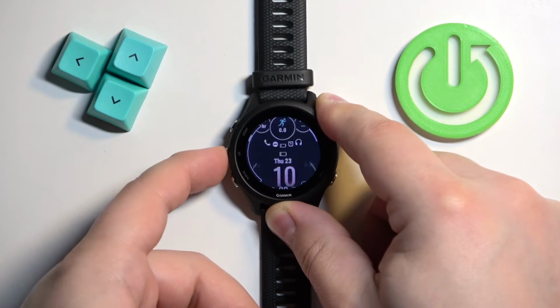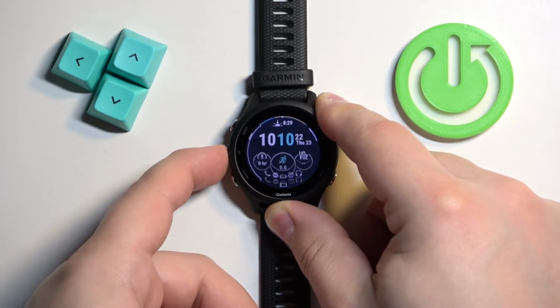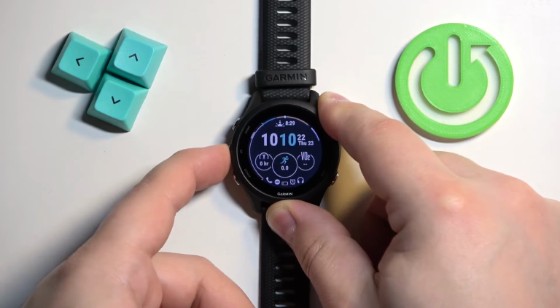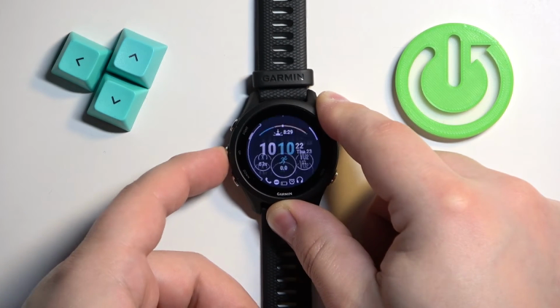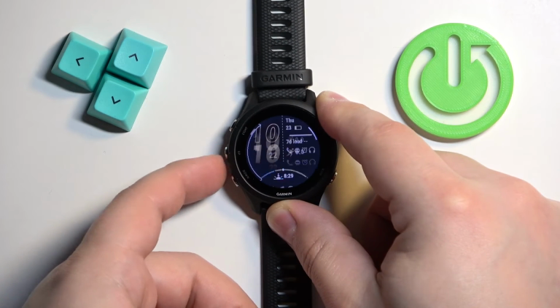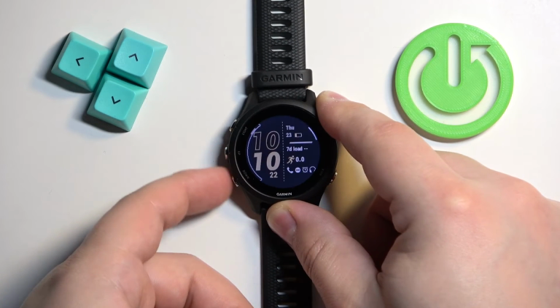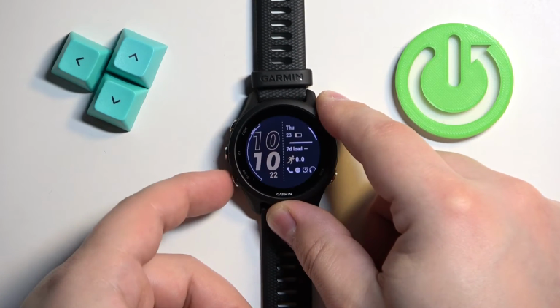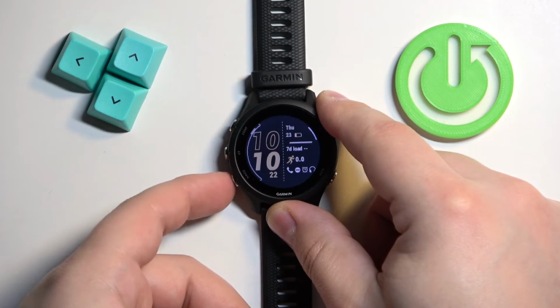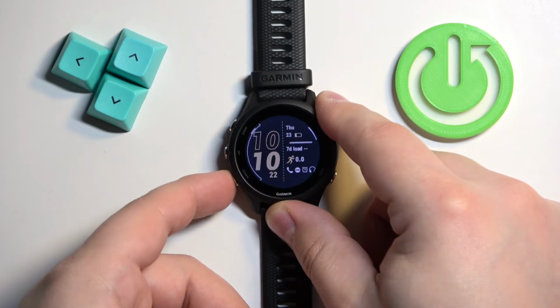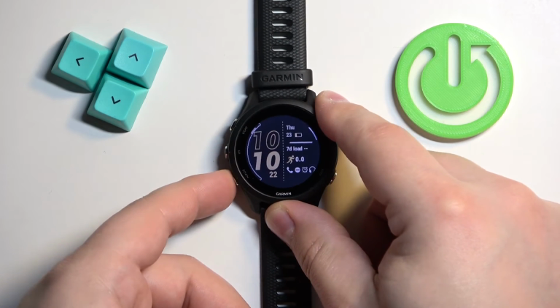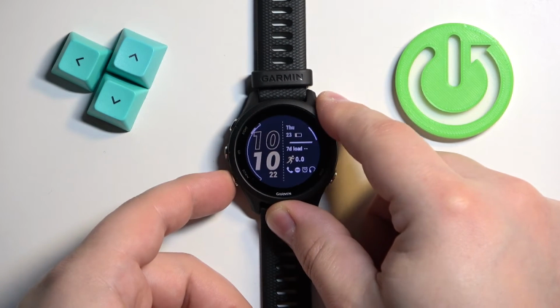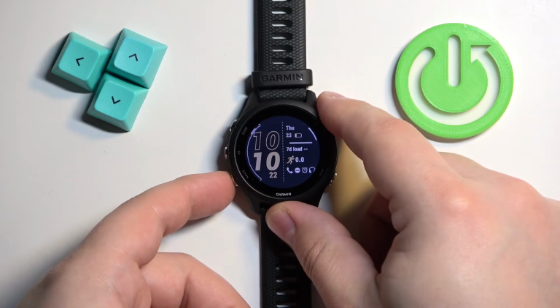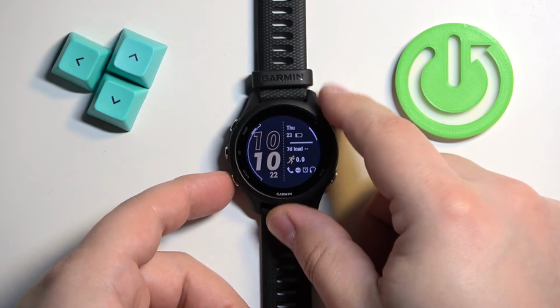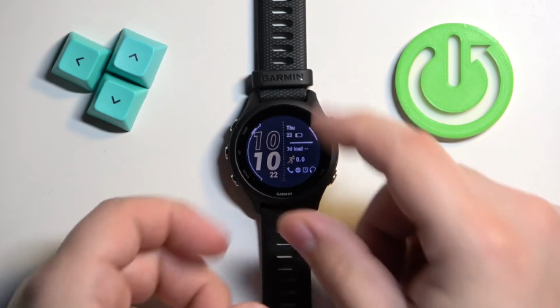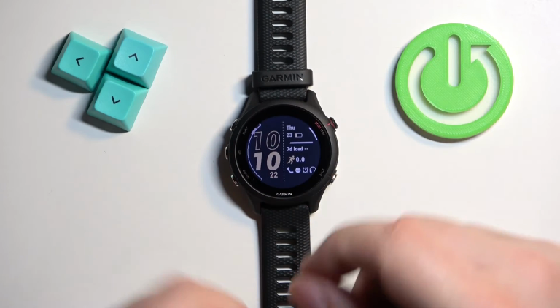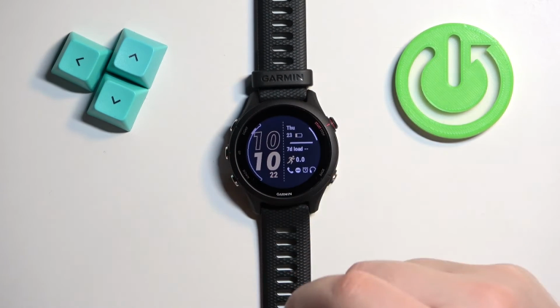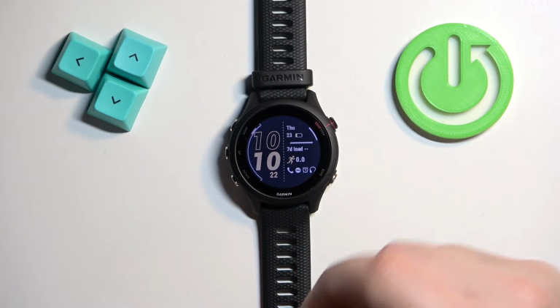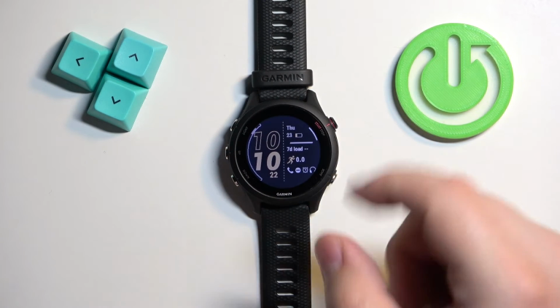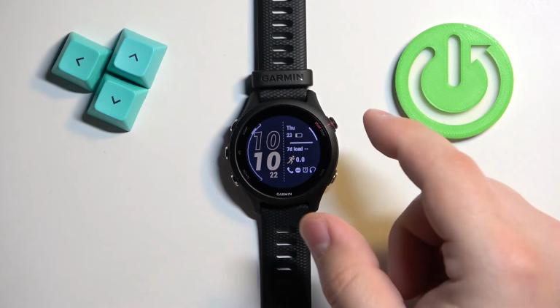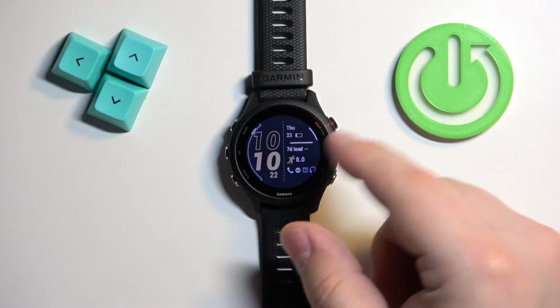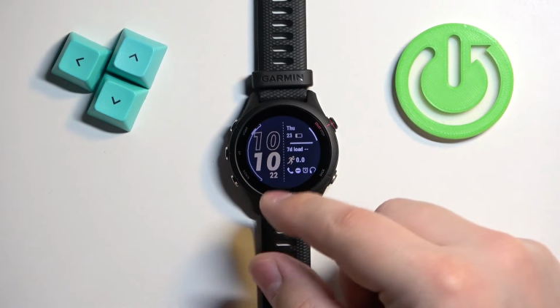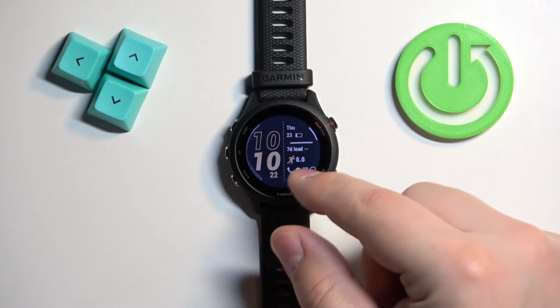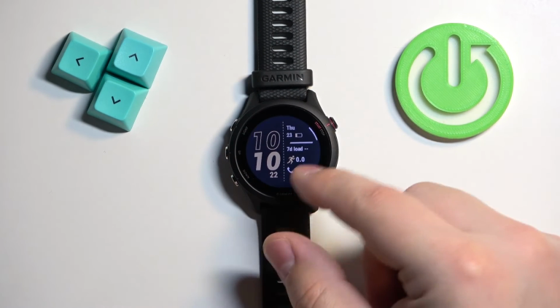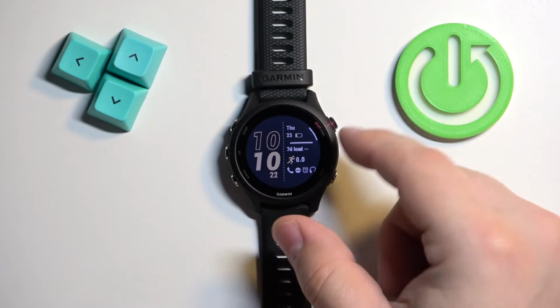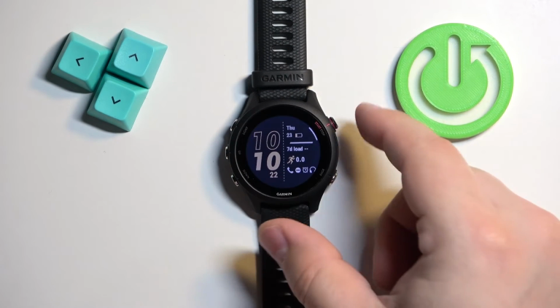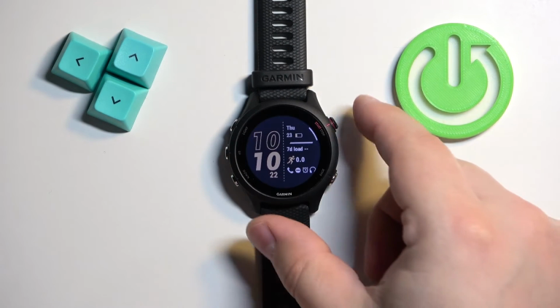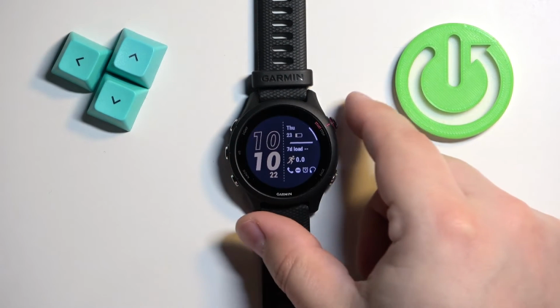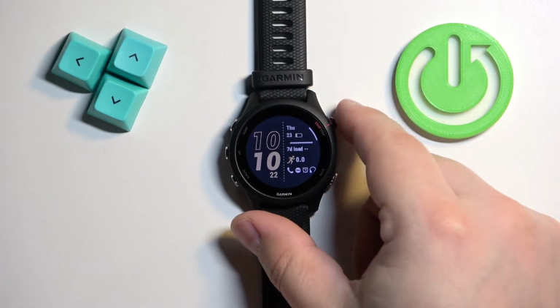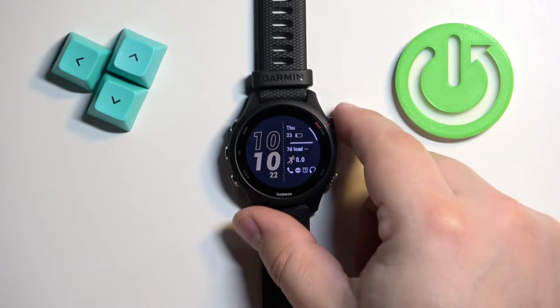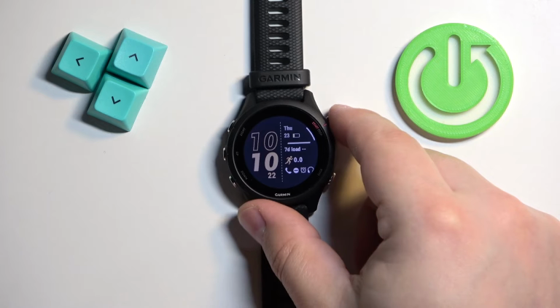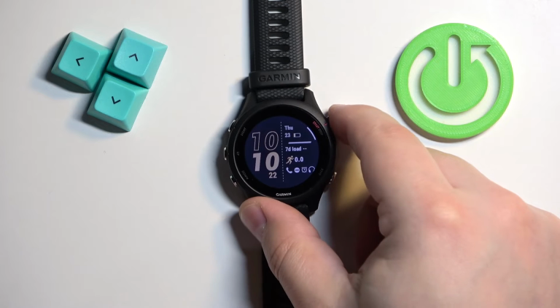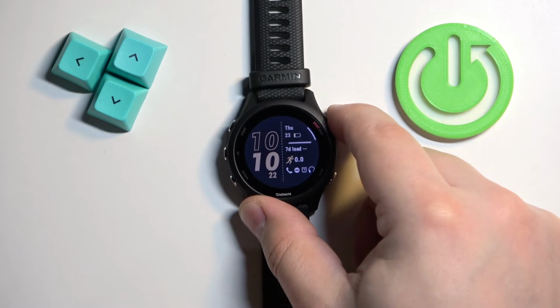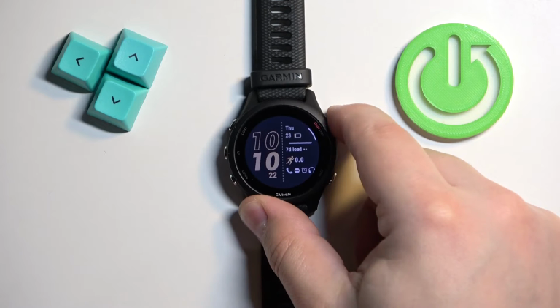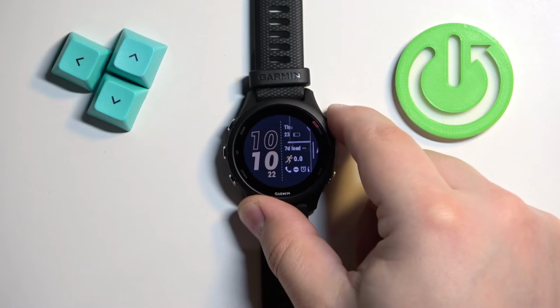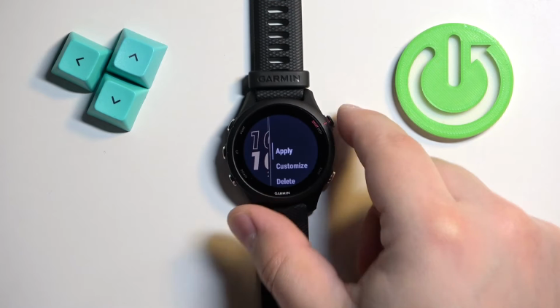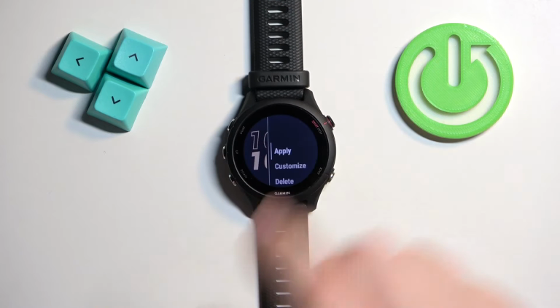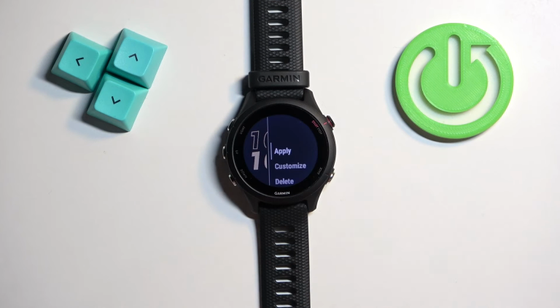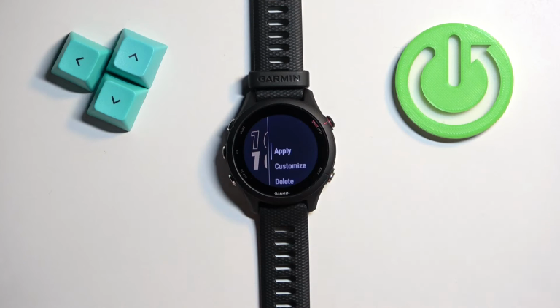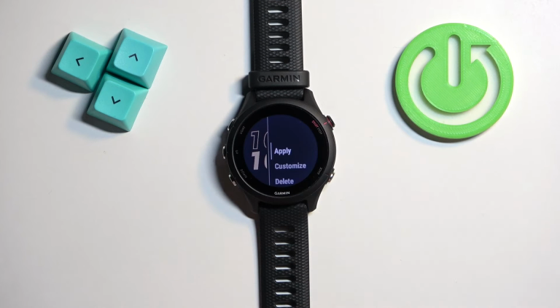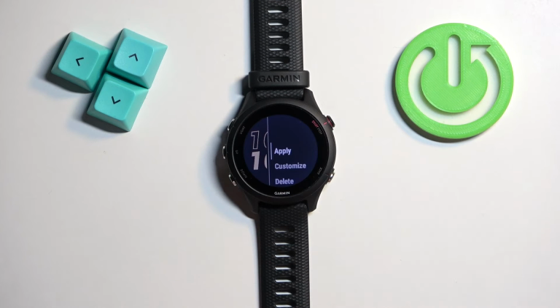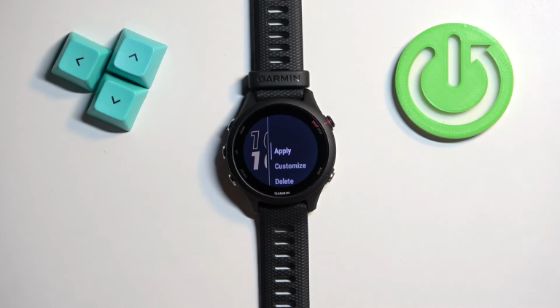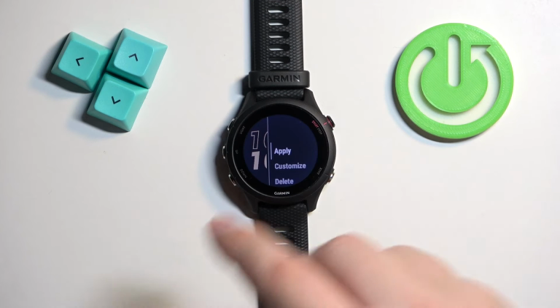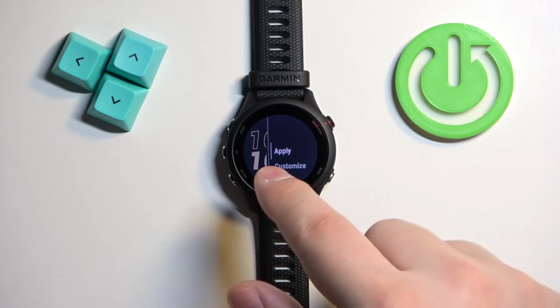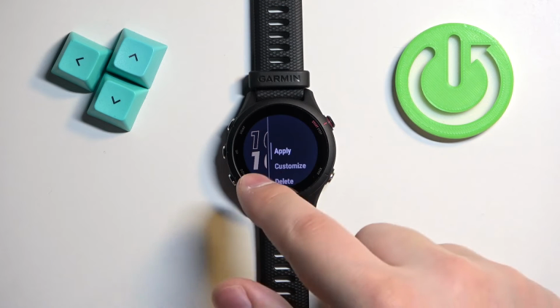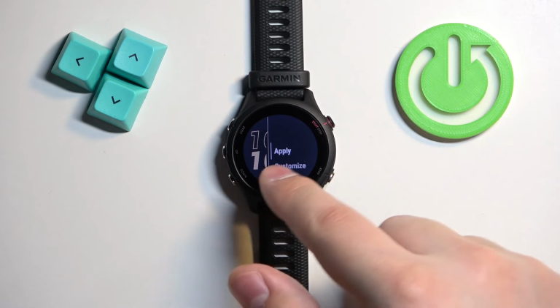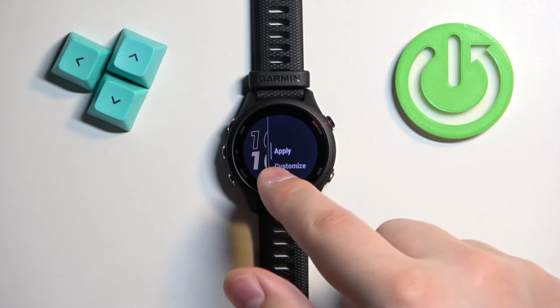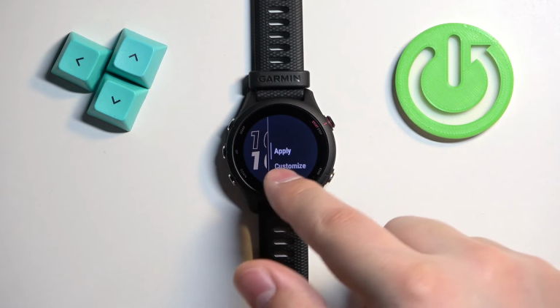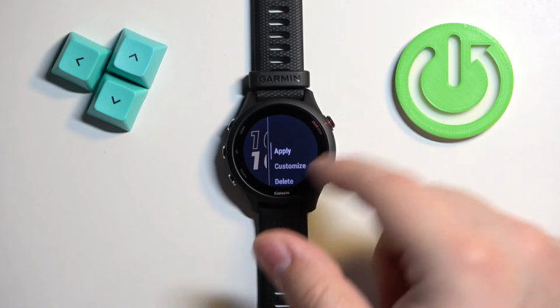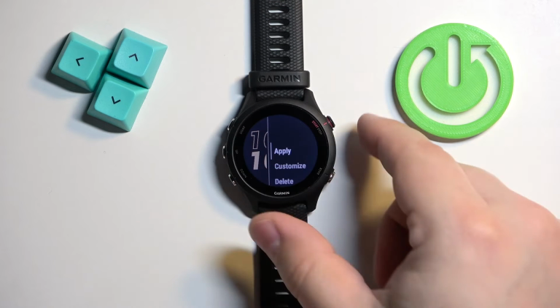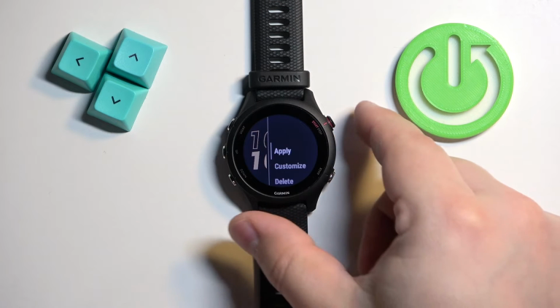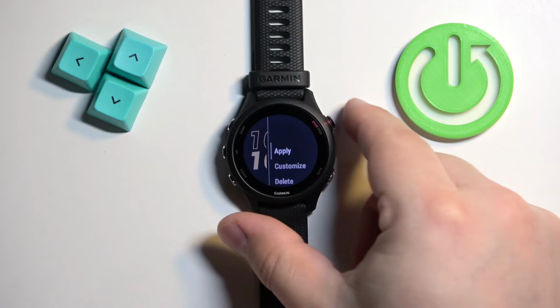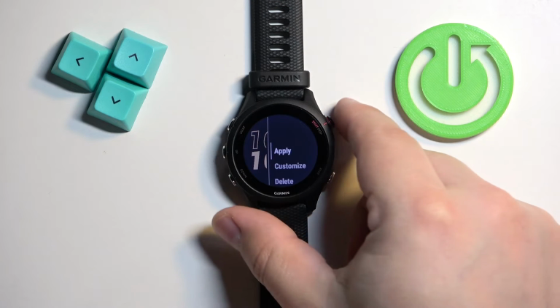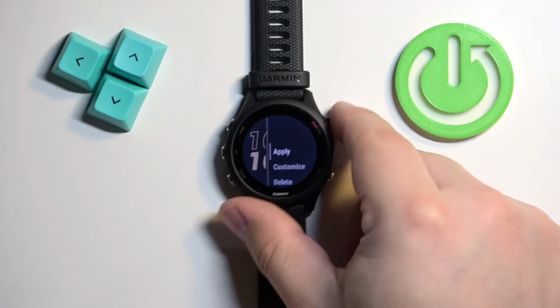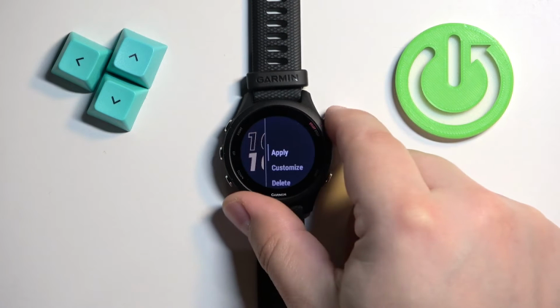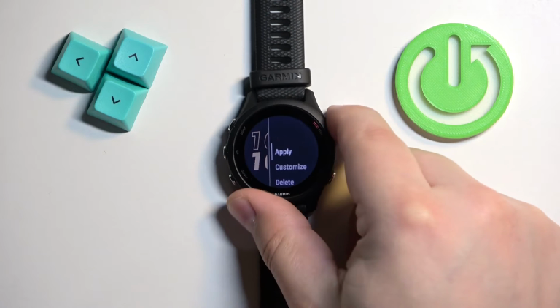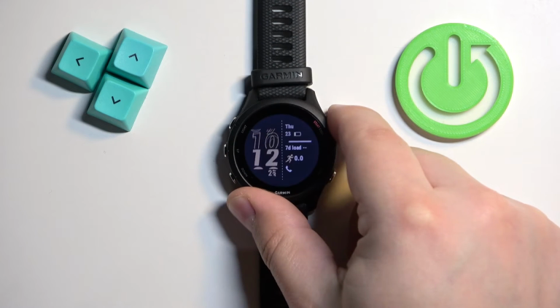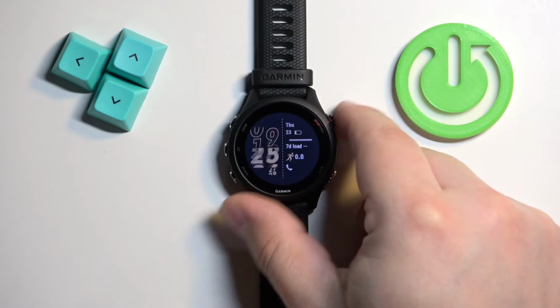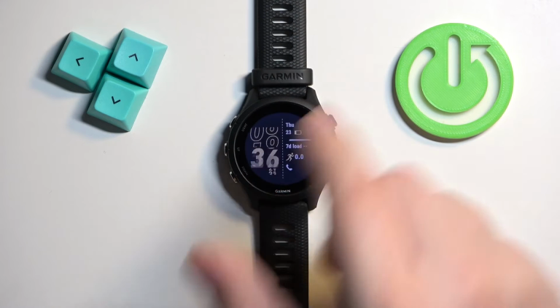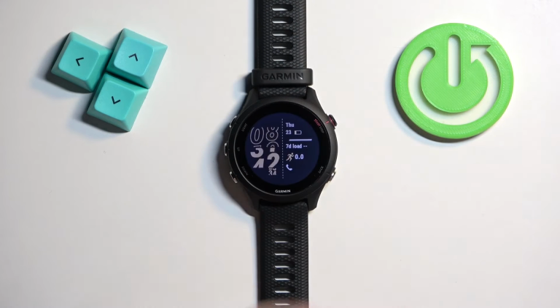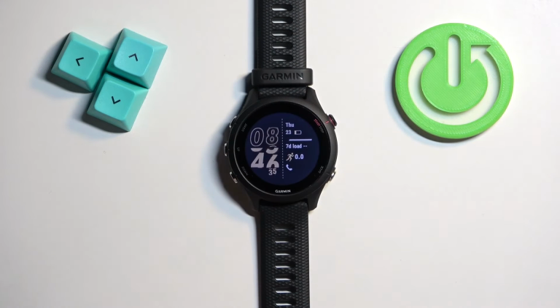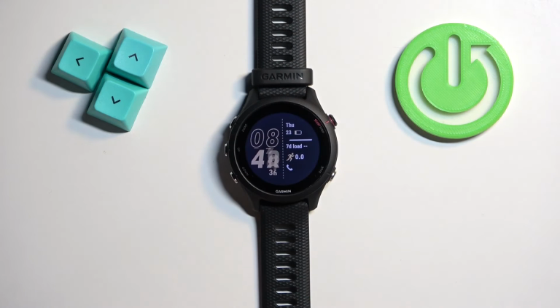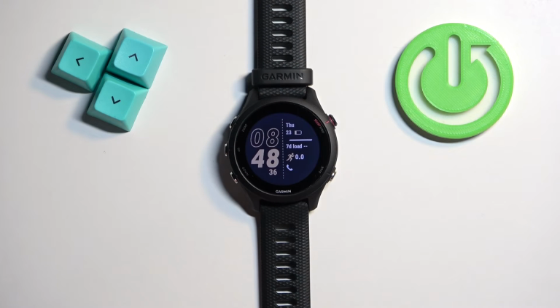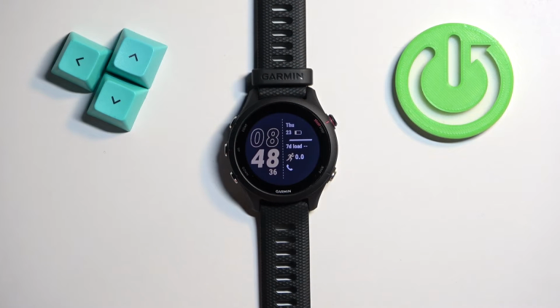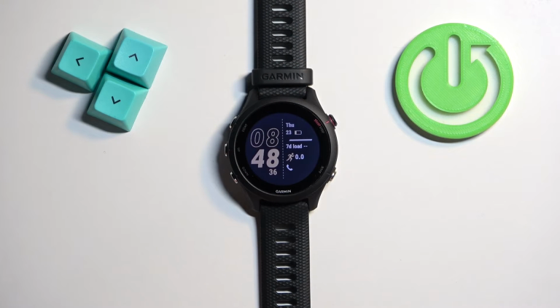Find the watch face you would like to use. Once you find it and select it, press the start button, then select apply and press the start button to confirm.